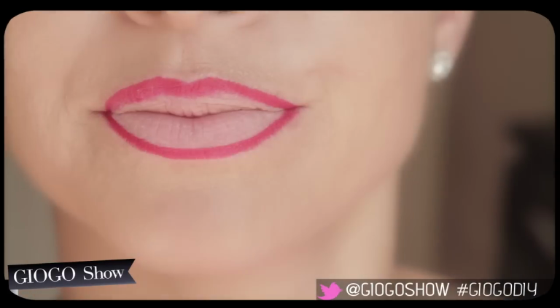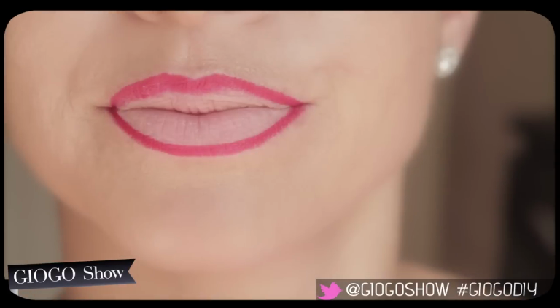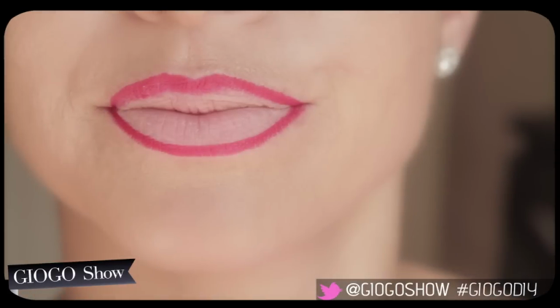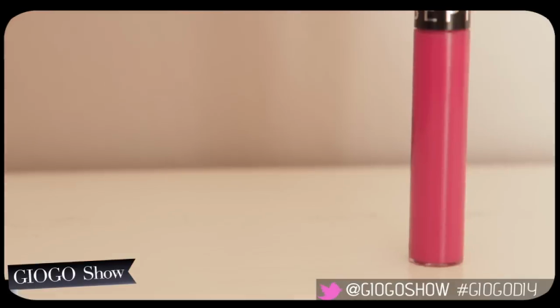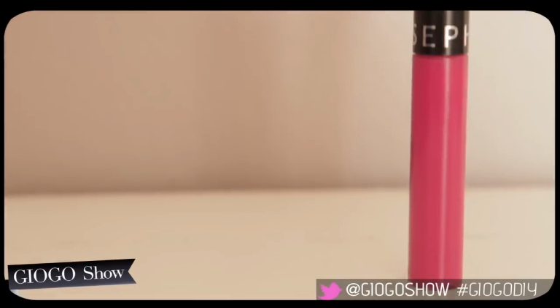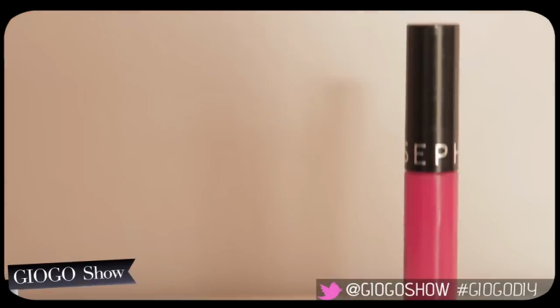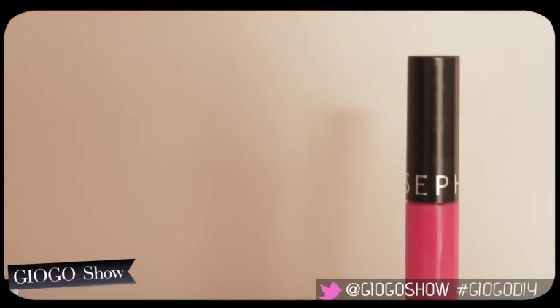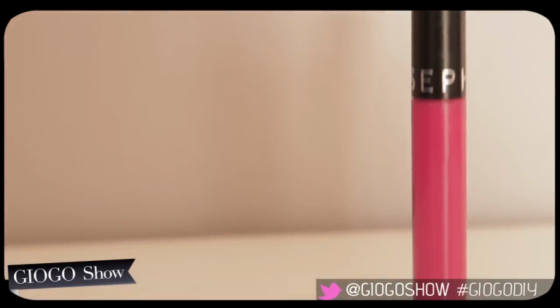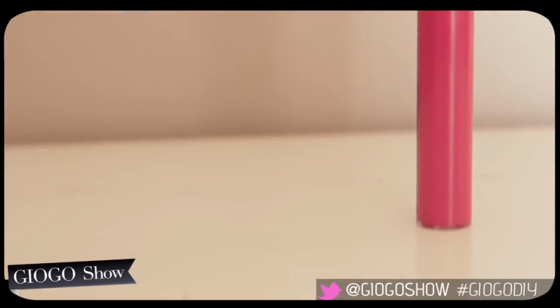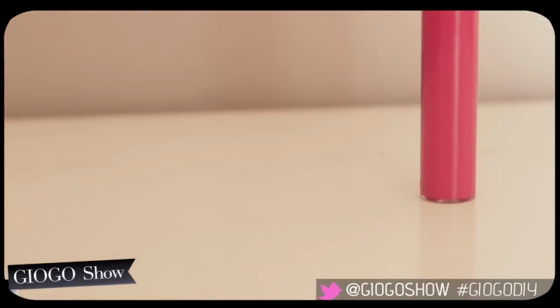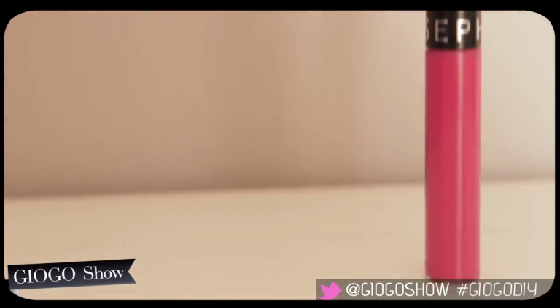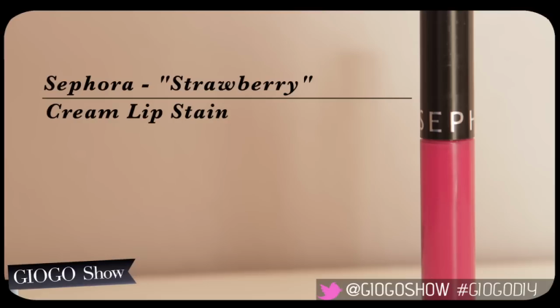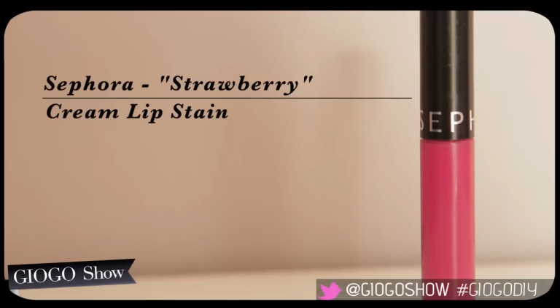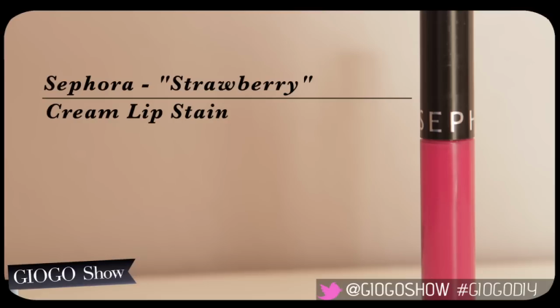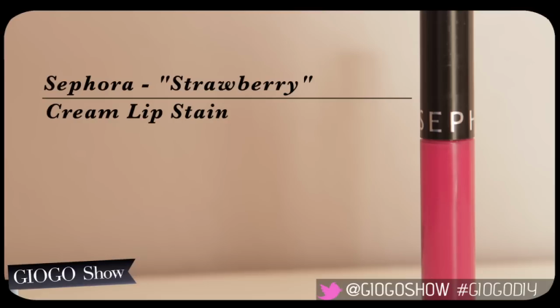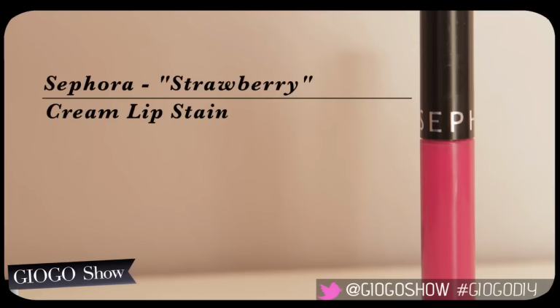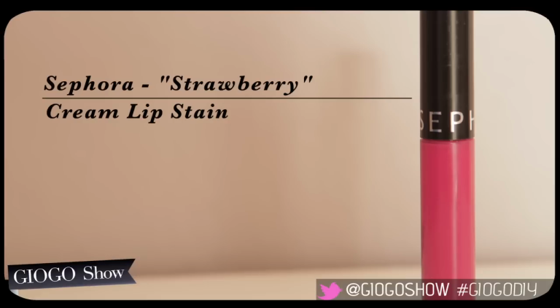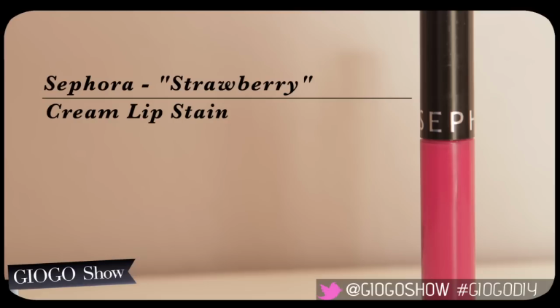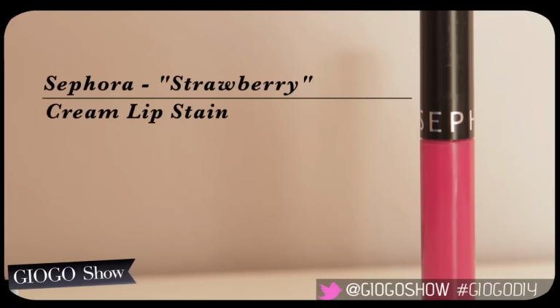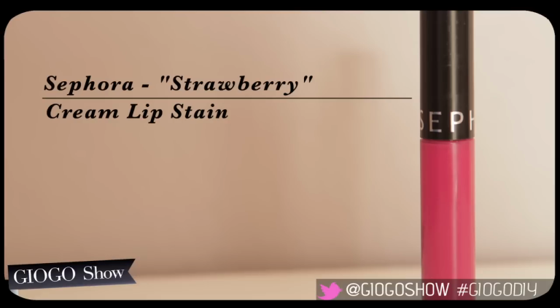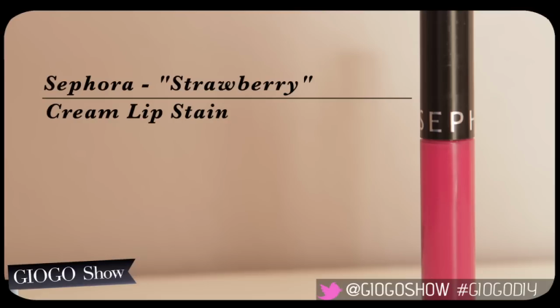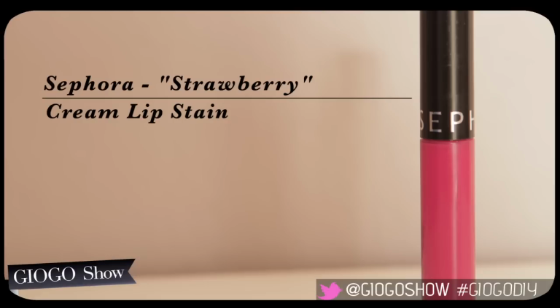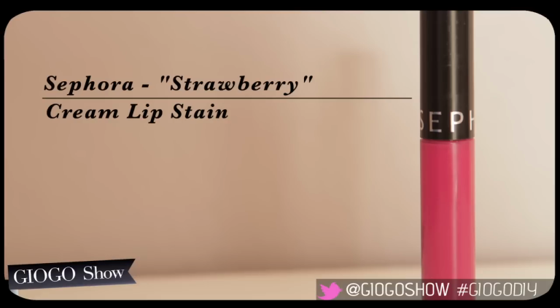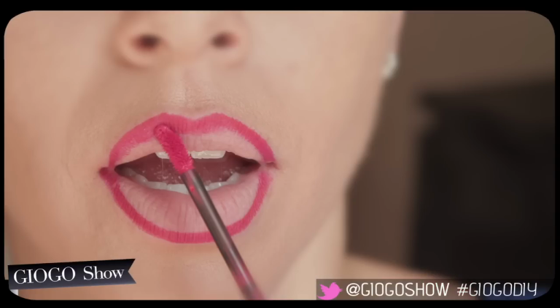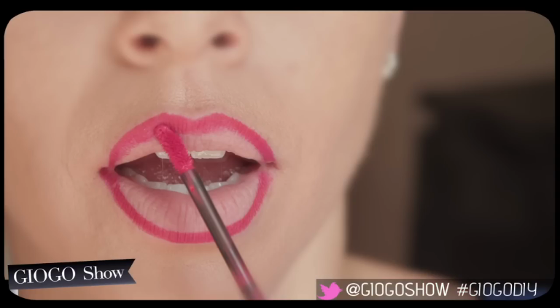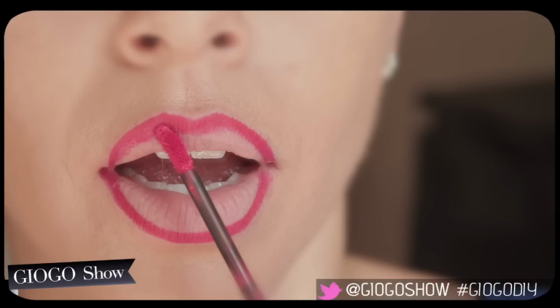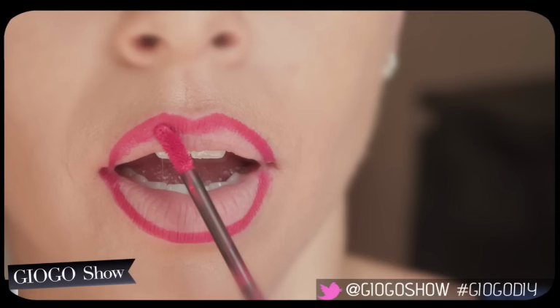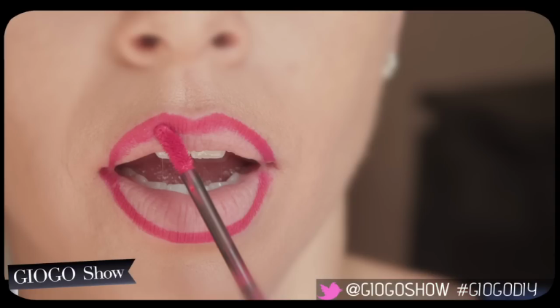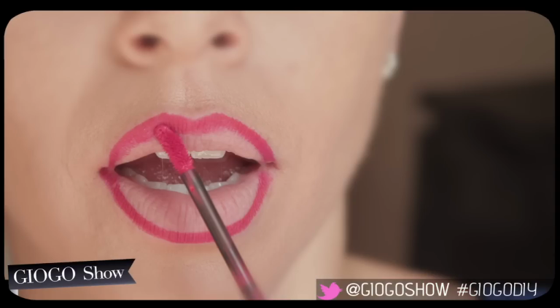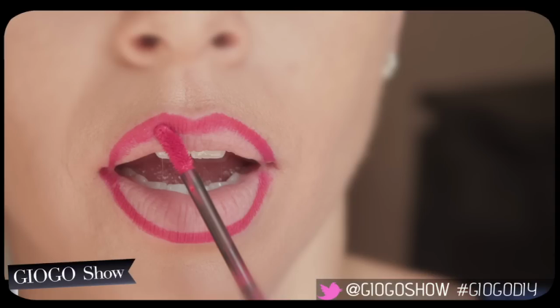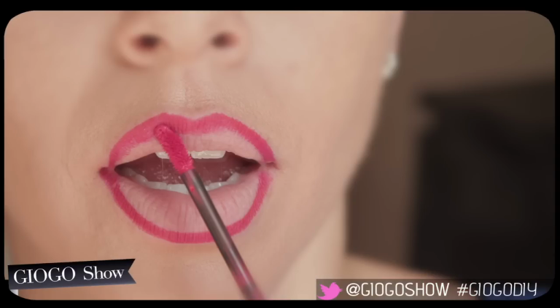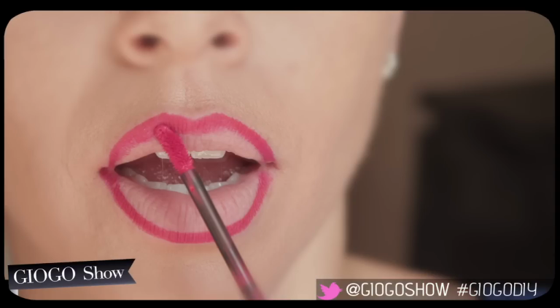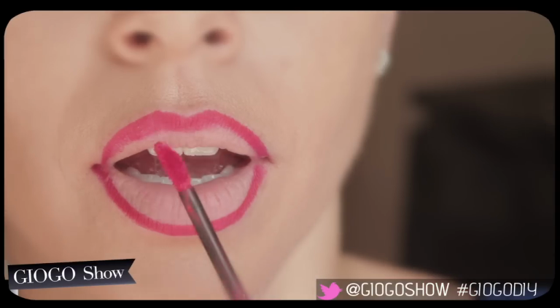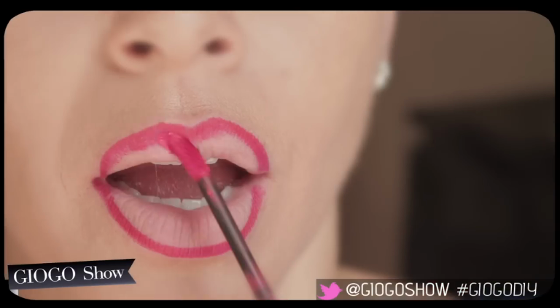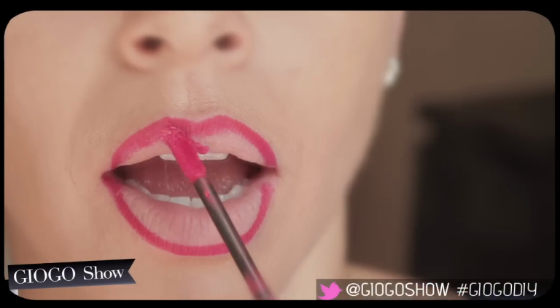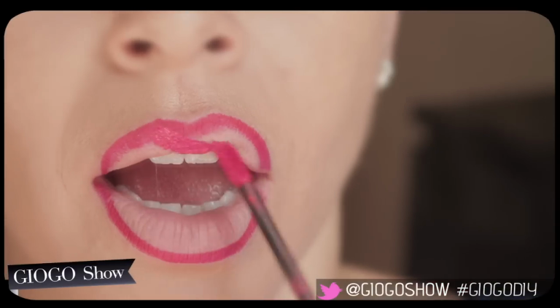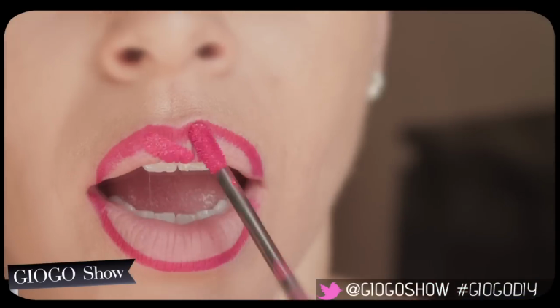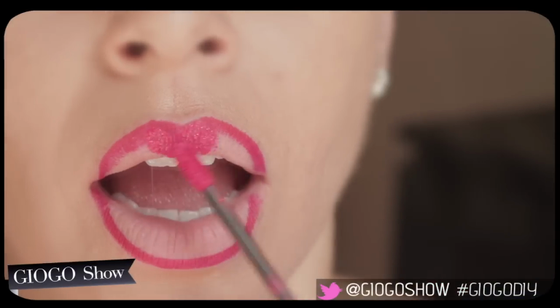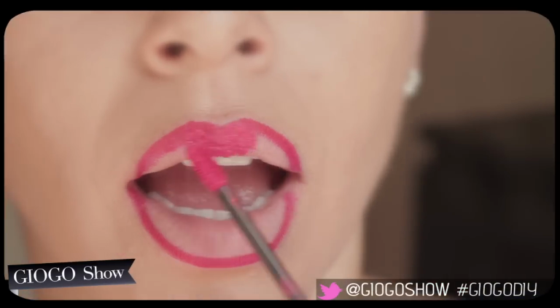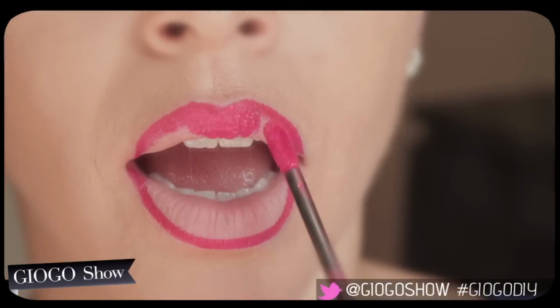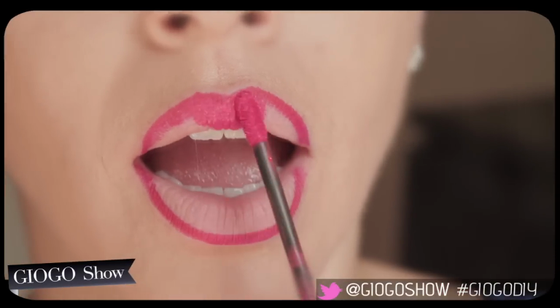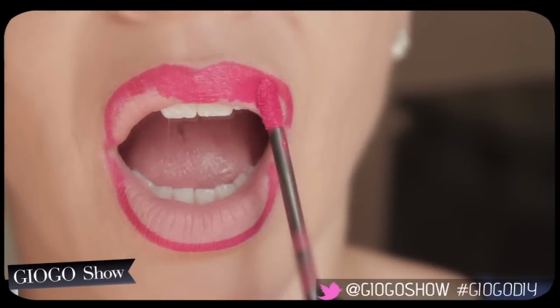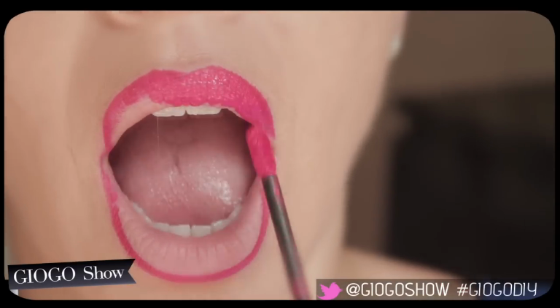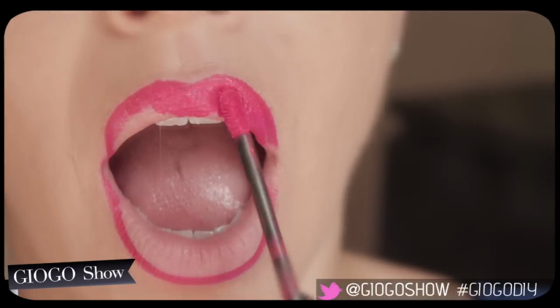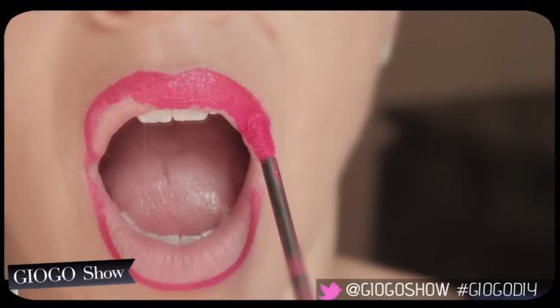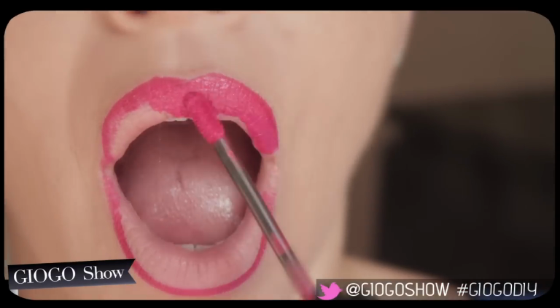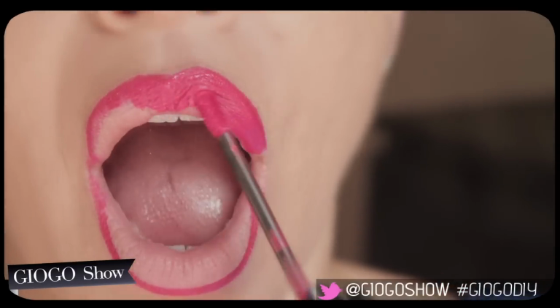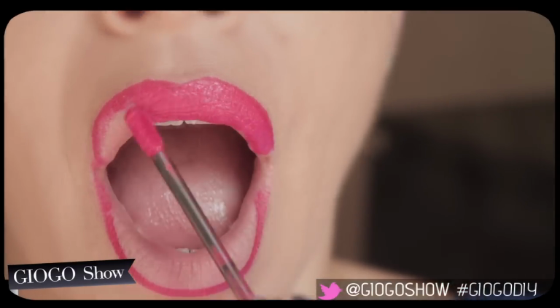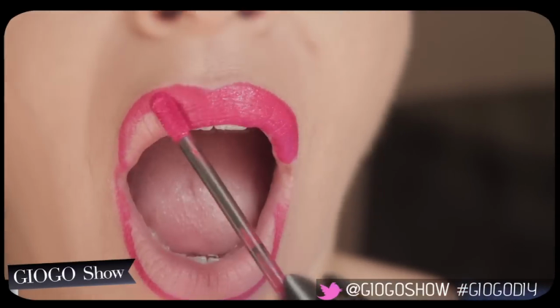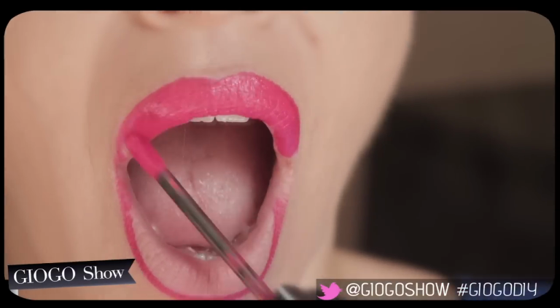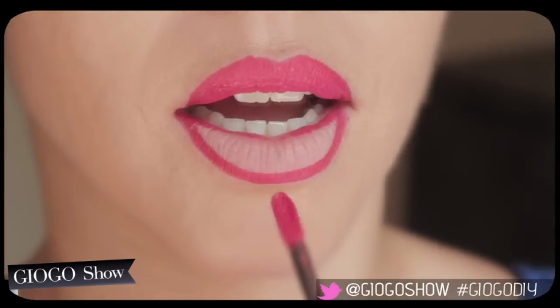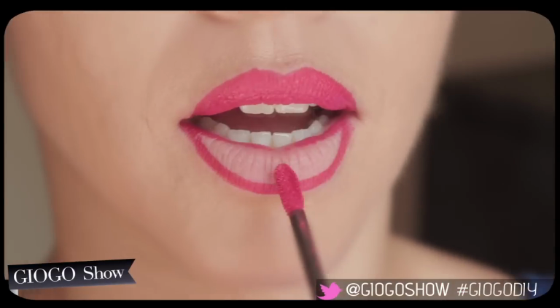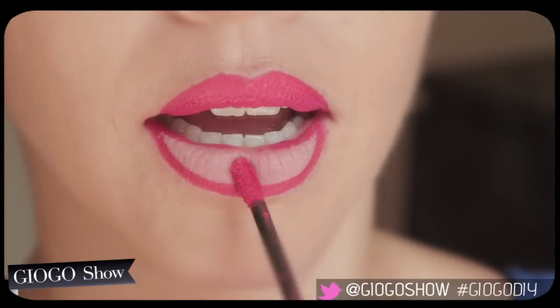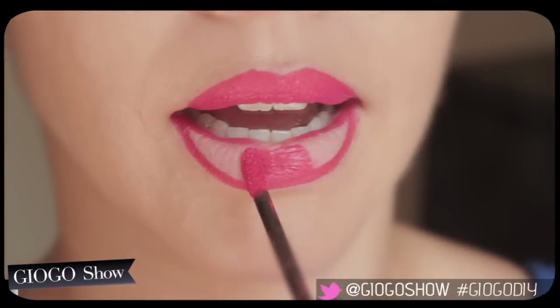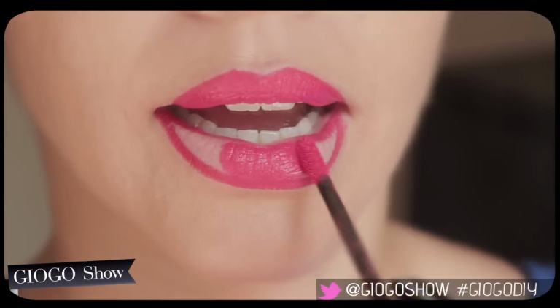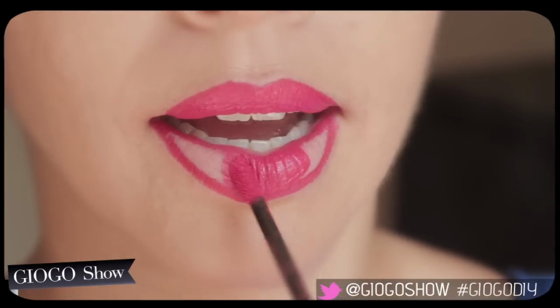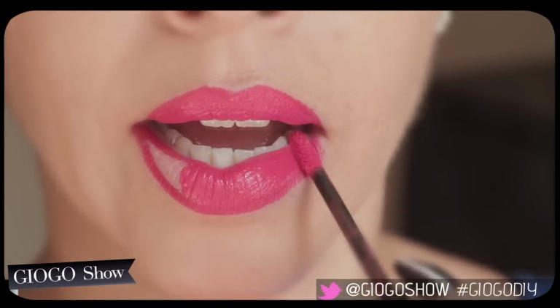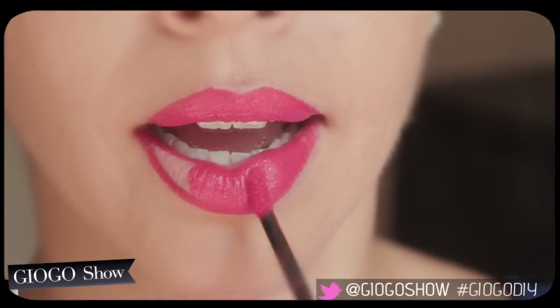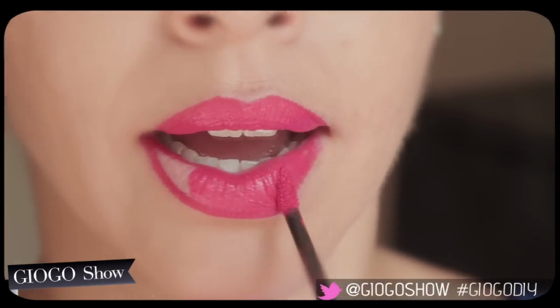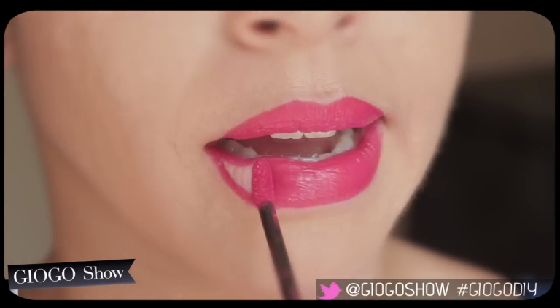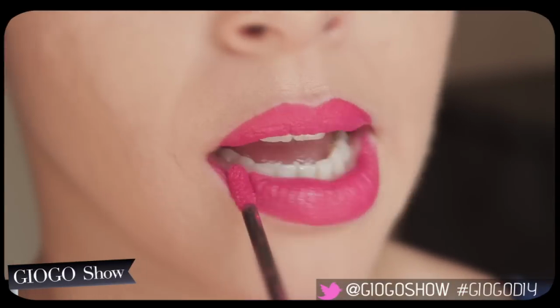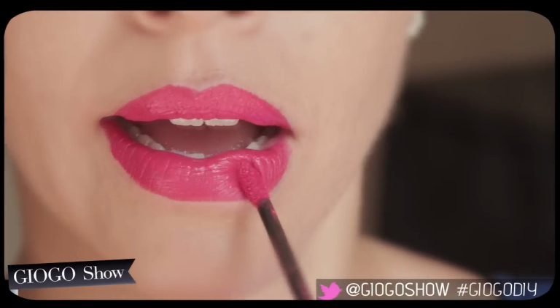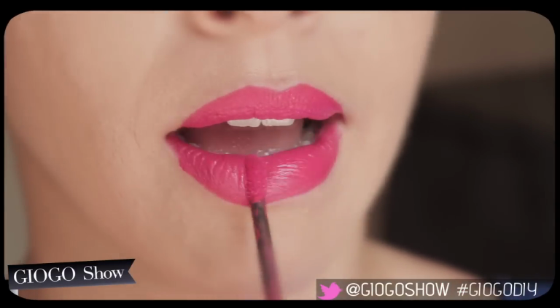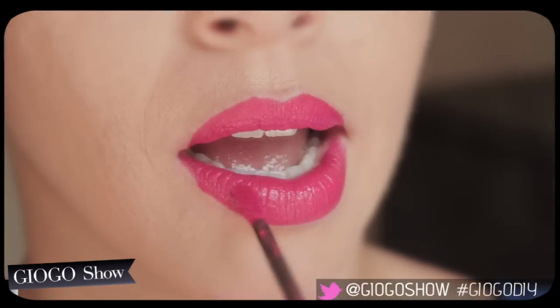Grab your favorite lip stain. Start from the center and swing out to the corners. Ladies, this is key for an even application.